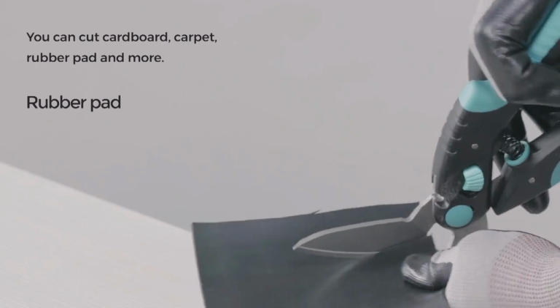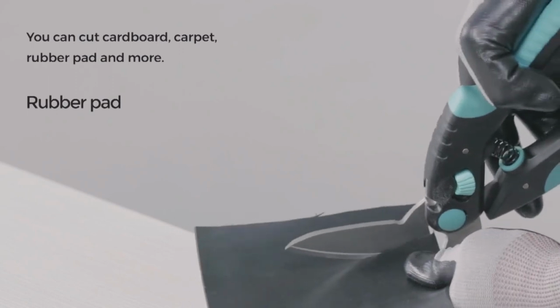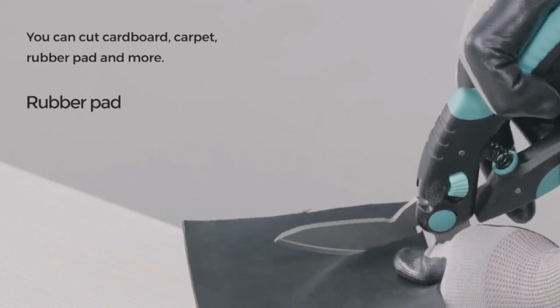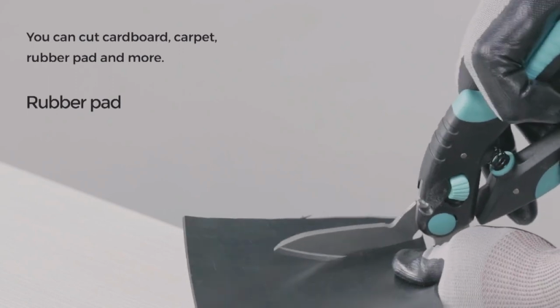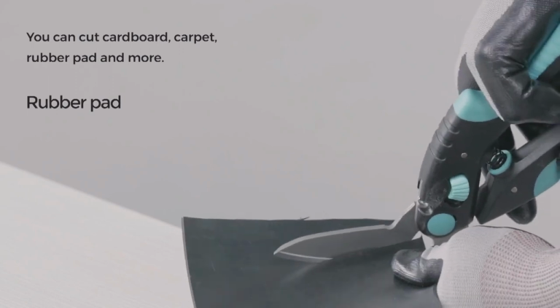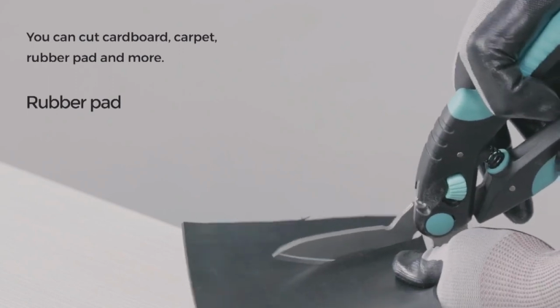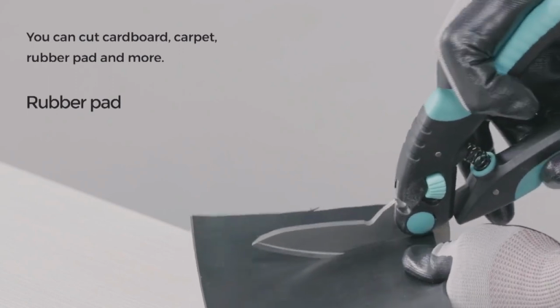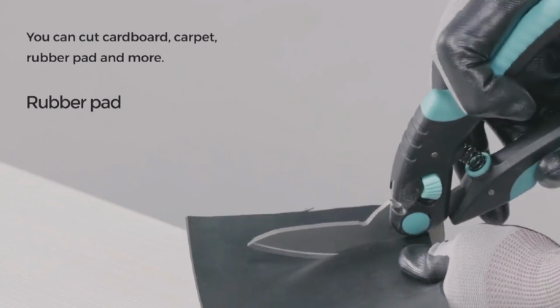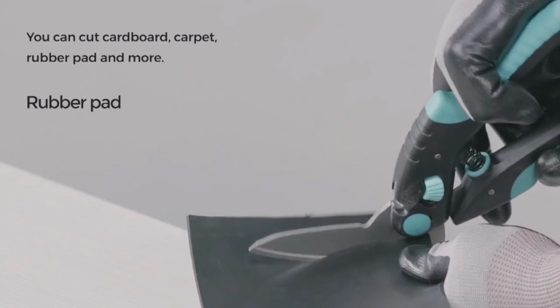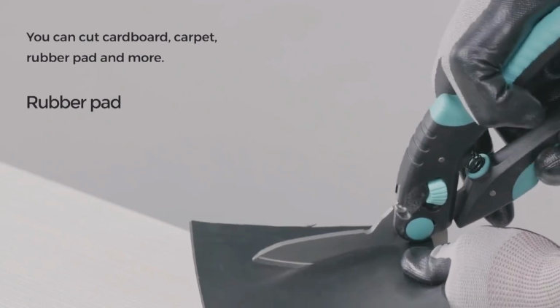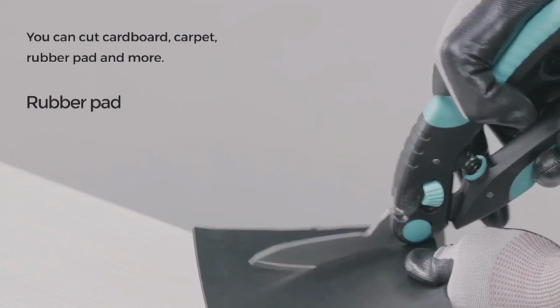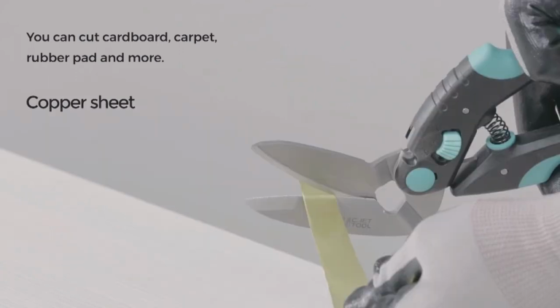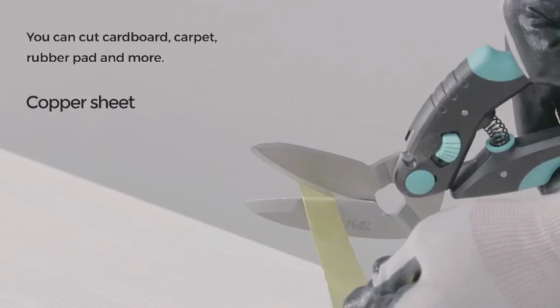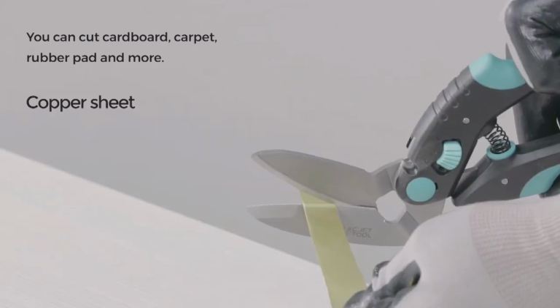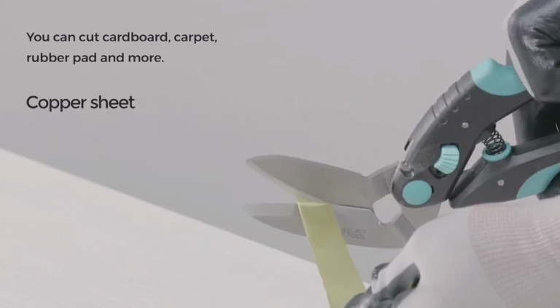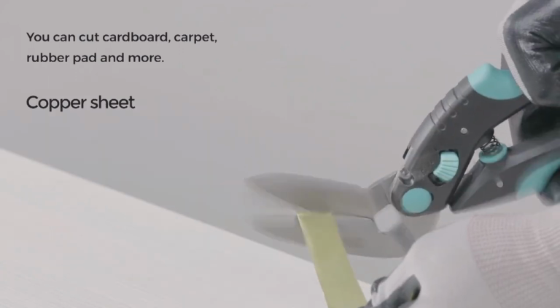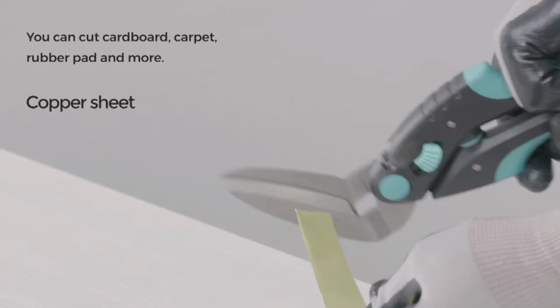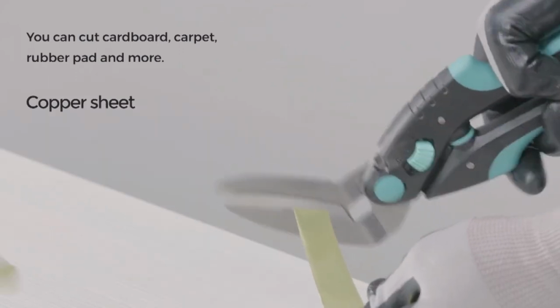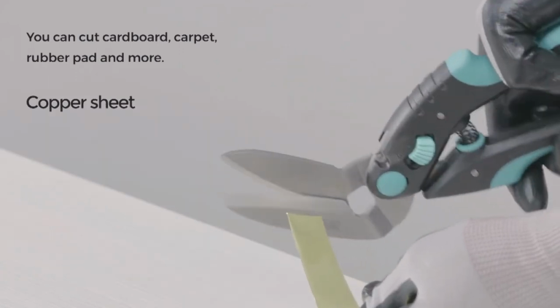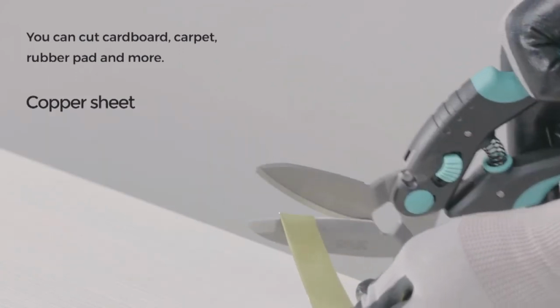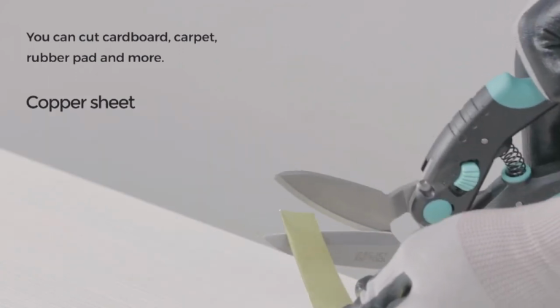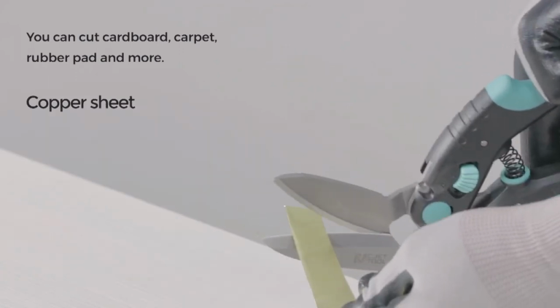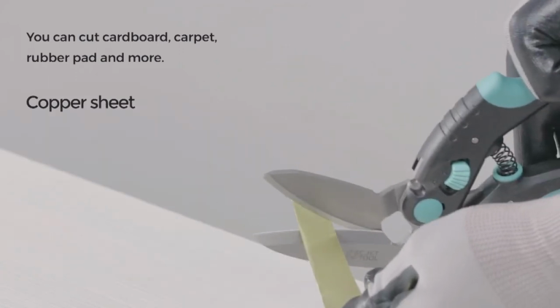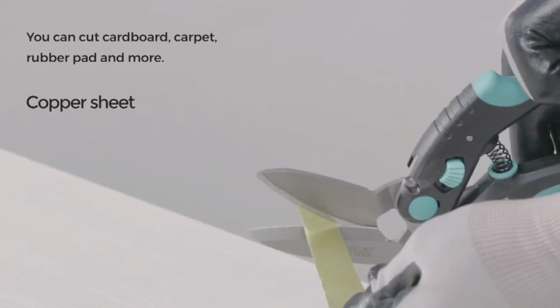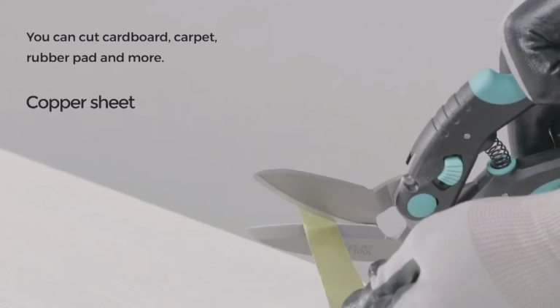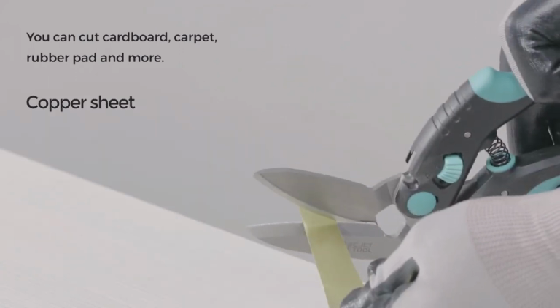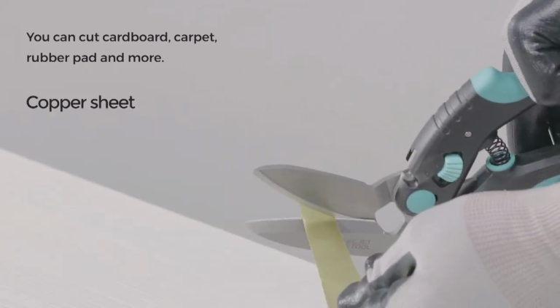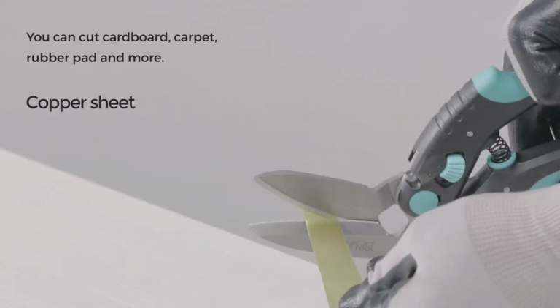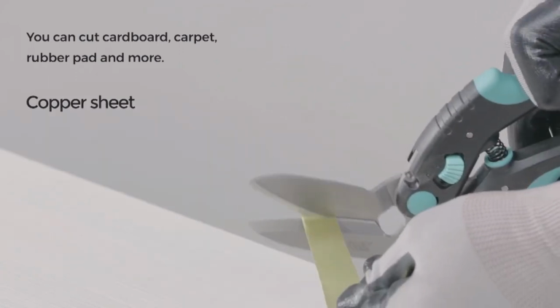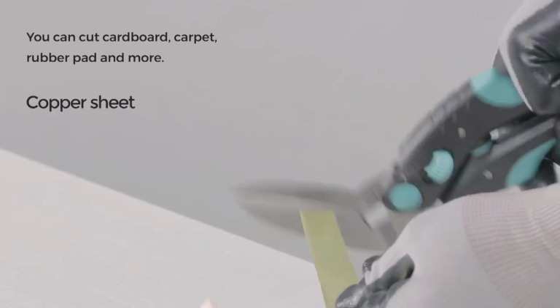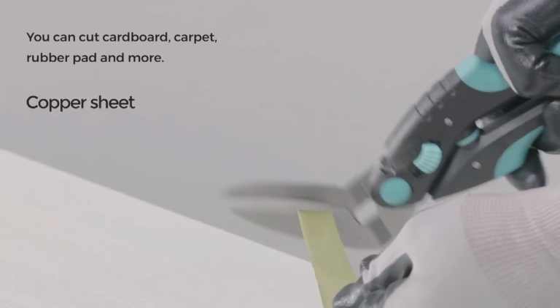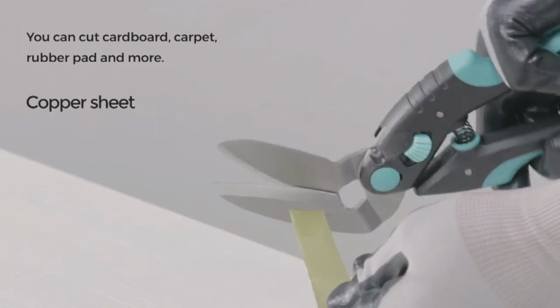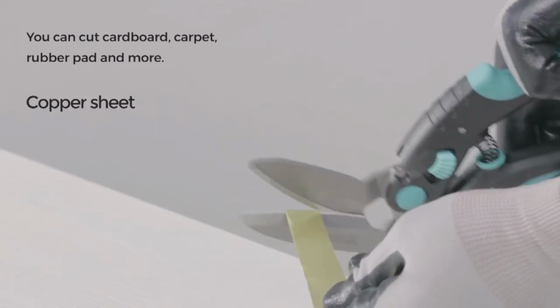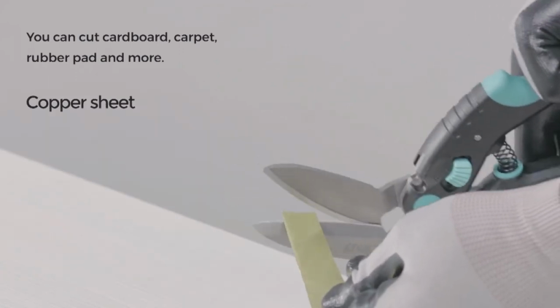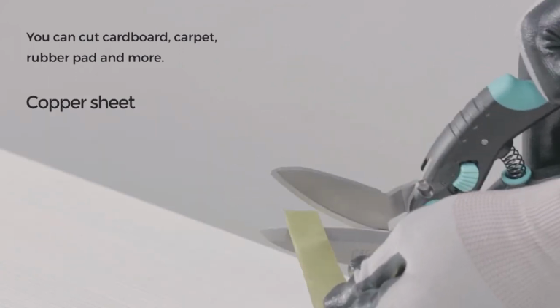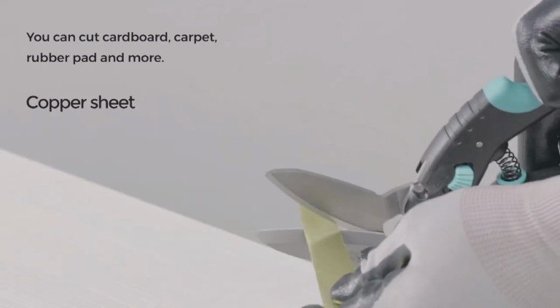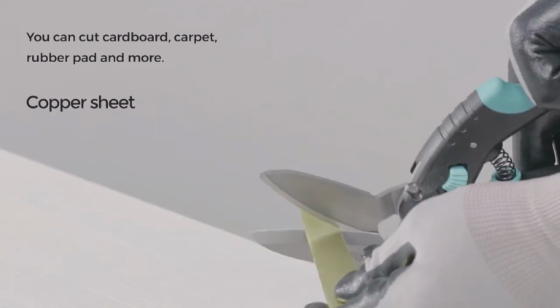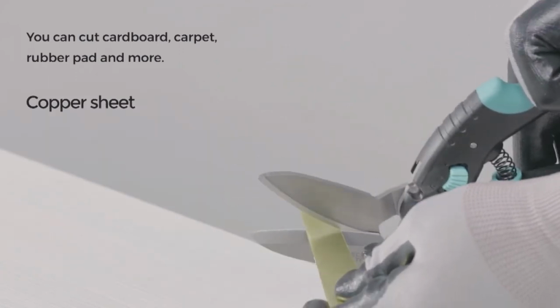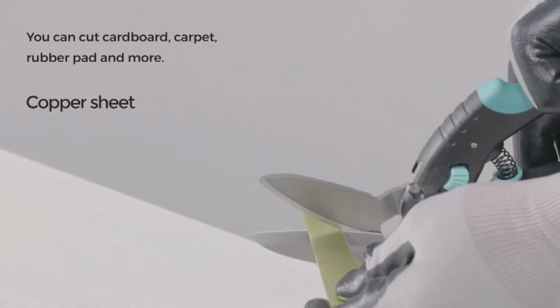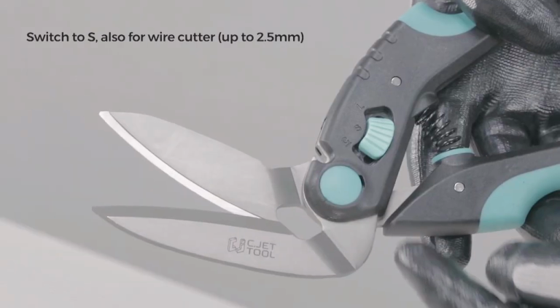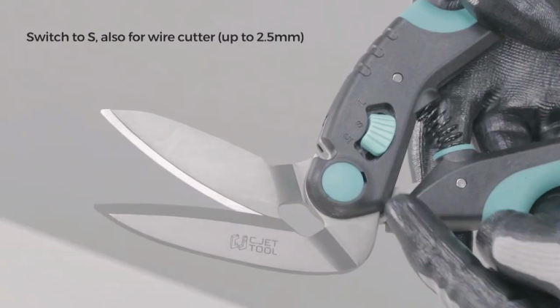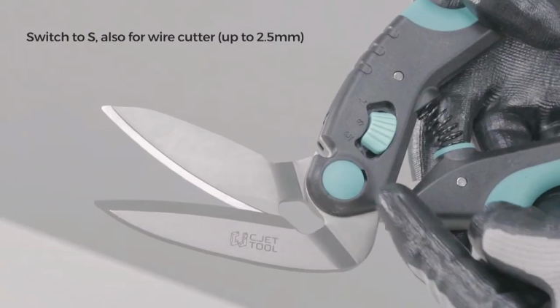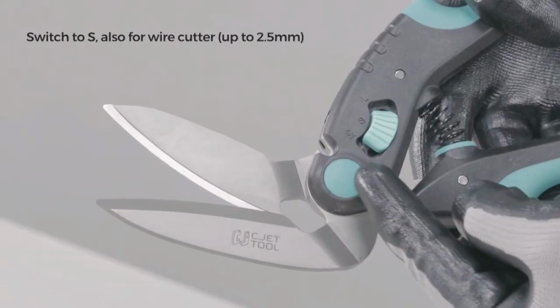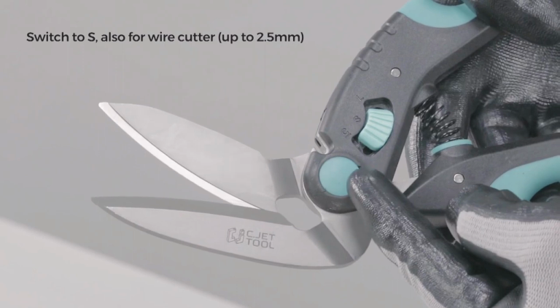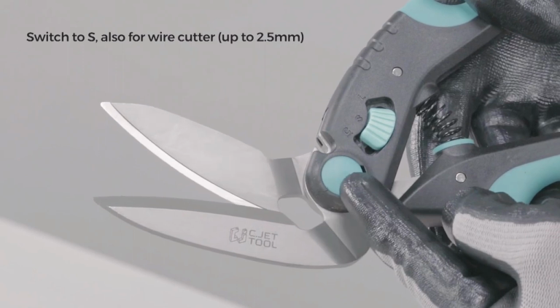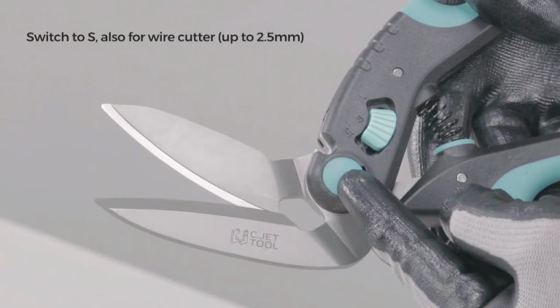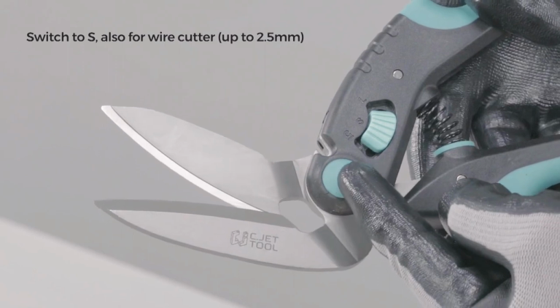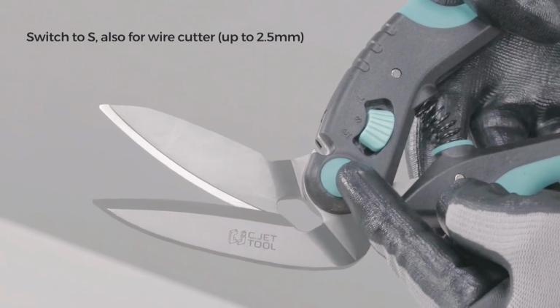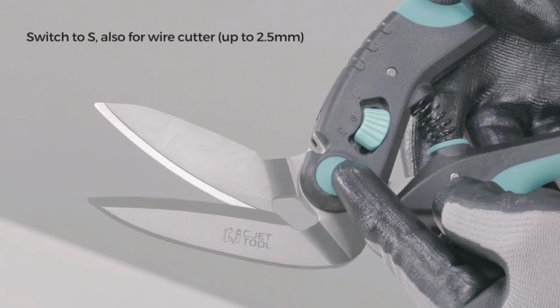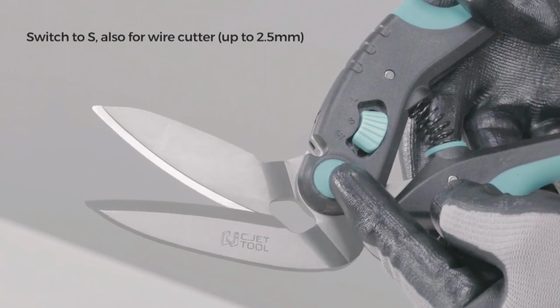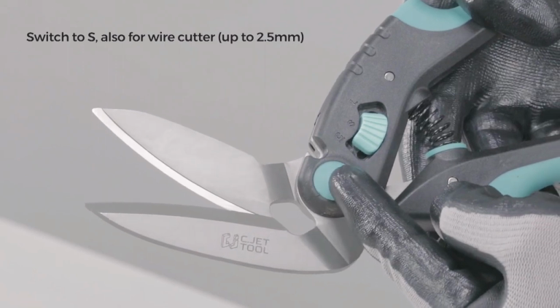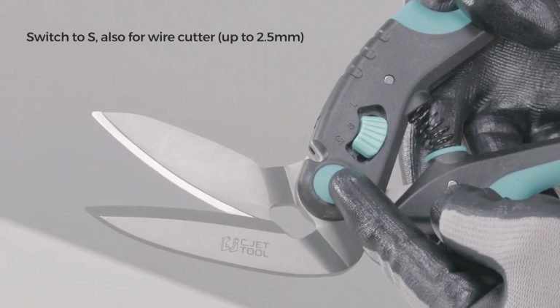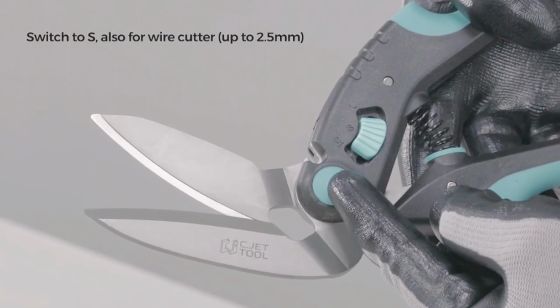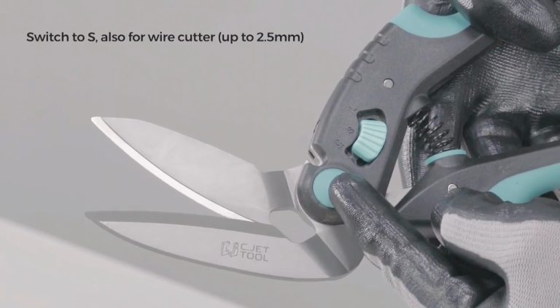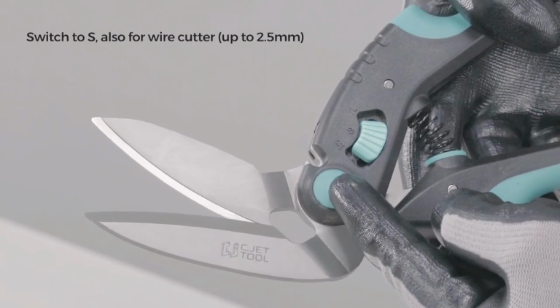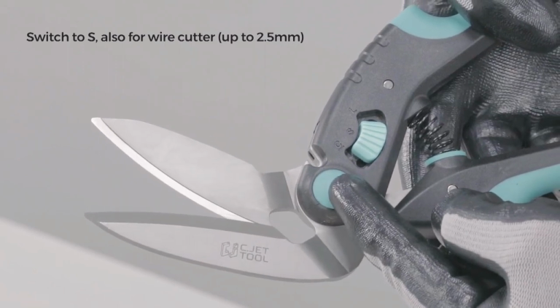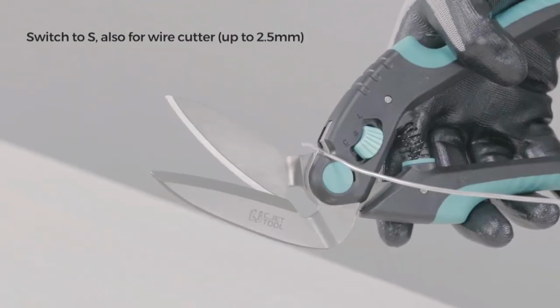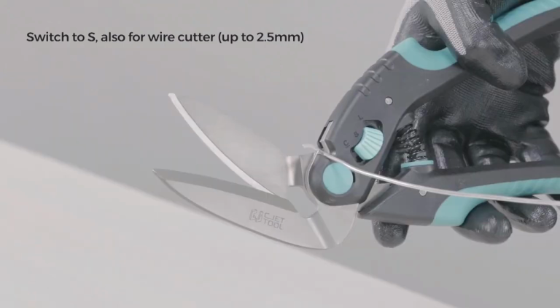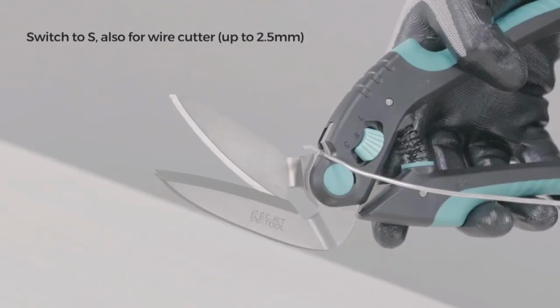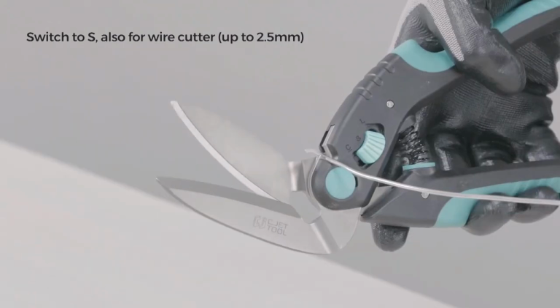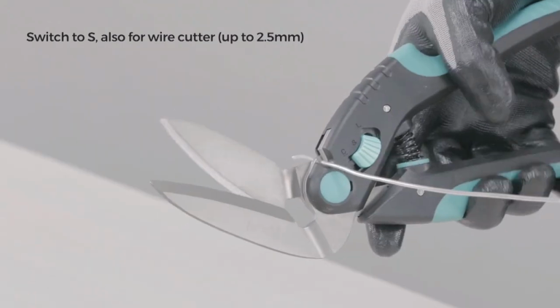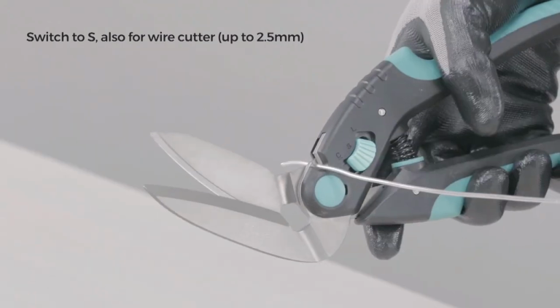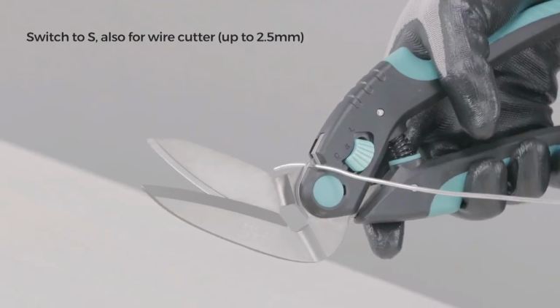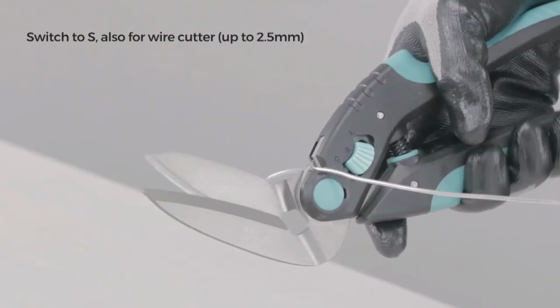The perfect scissors for cutting cardboard, carpets, and recycling. Time-saving without hurting your hands.